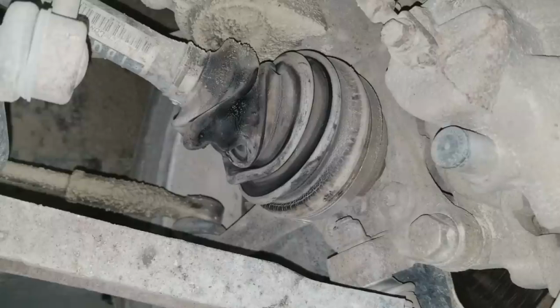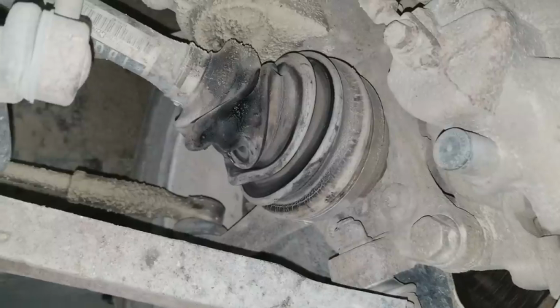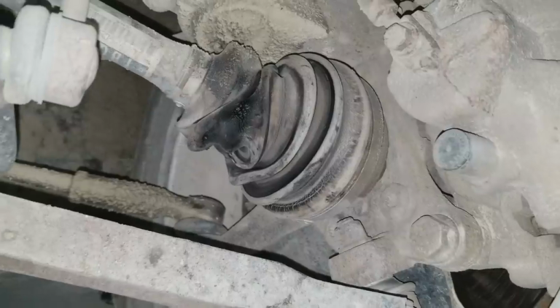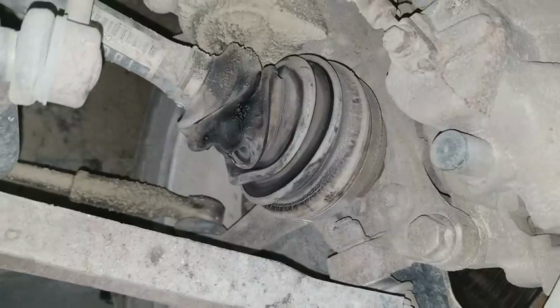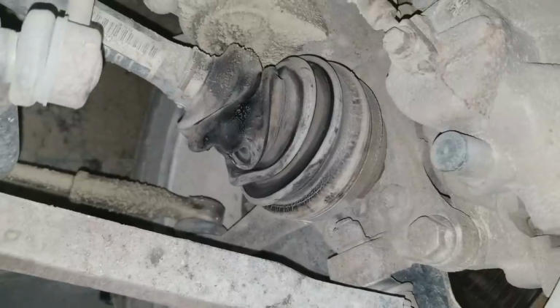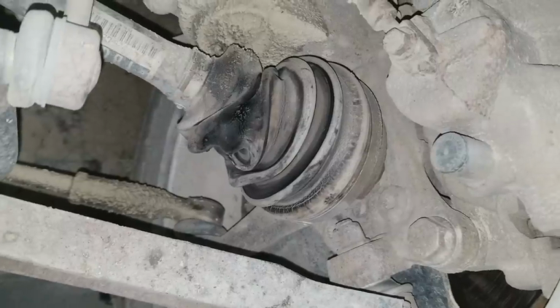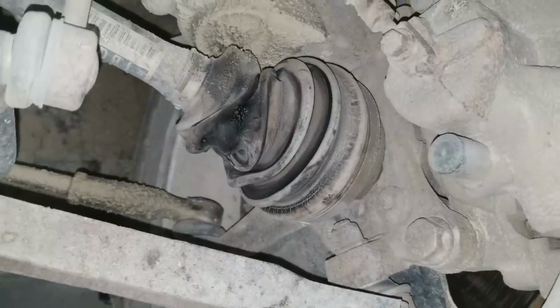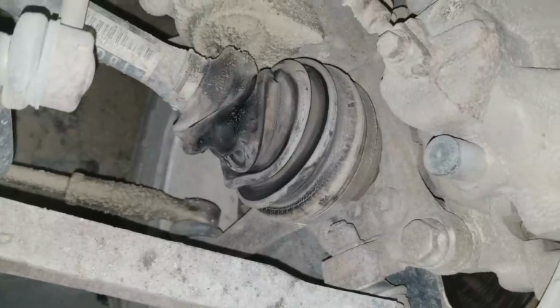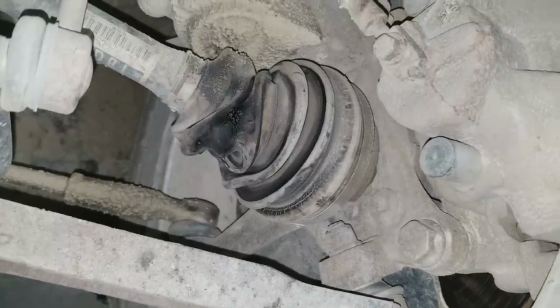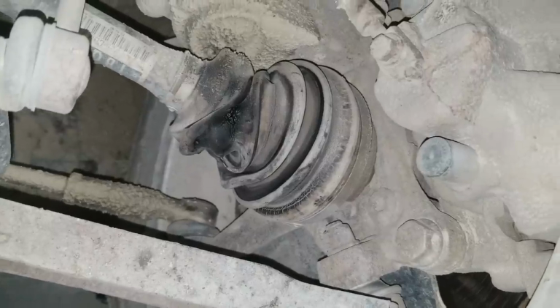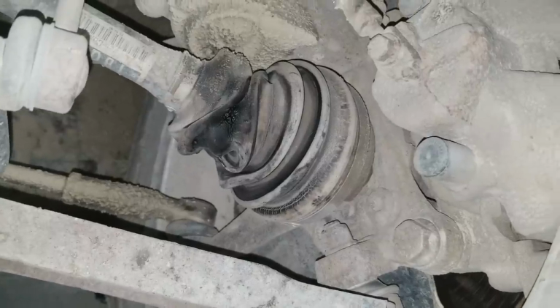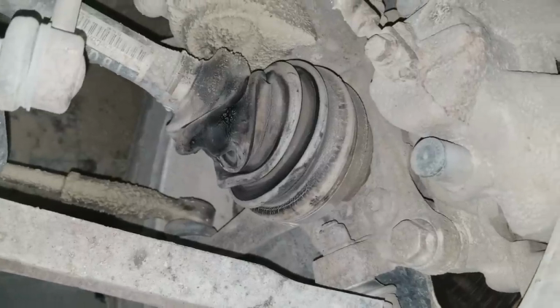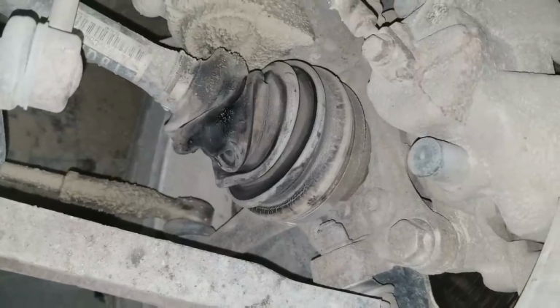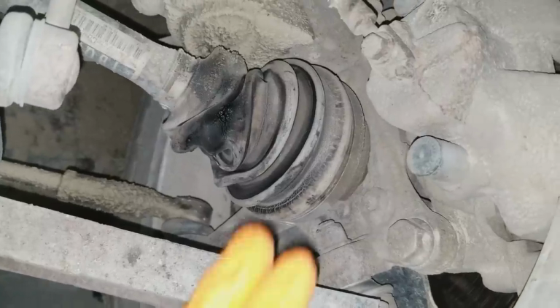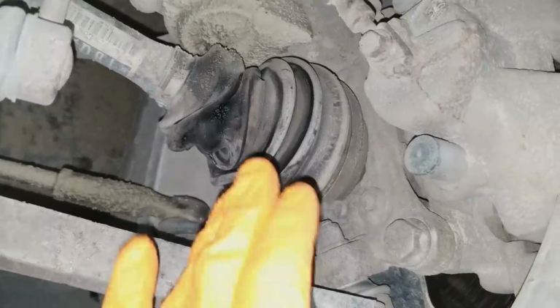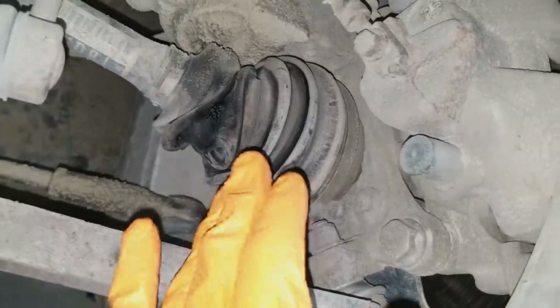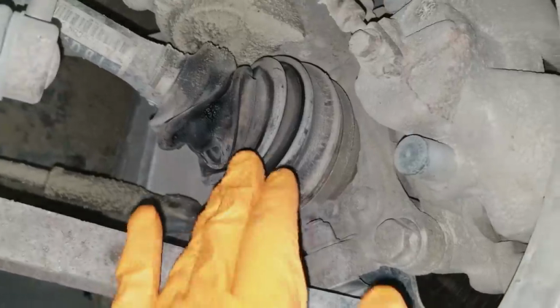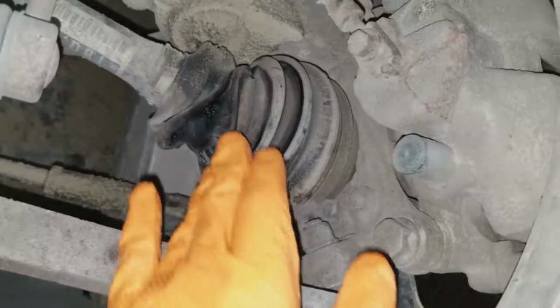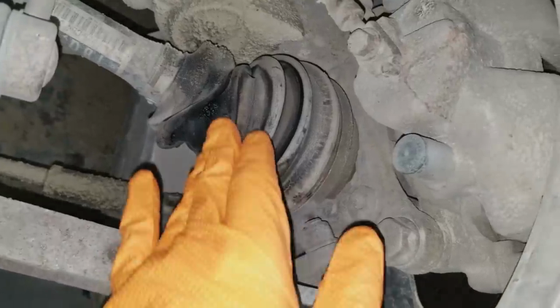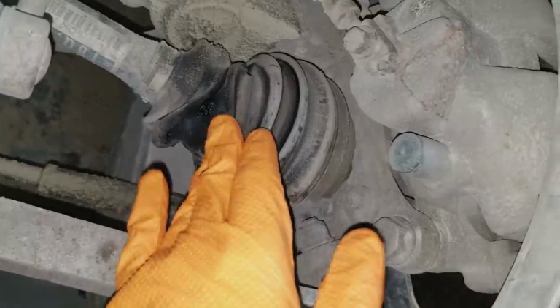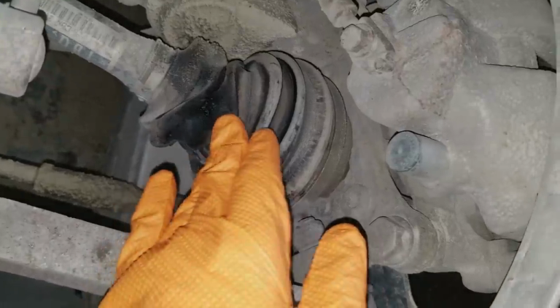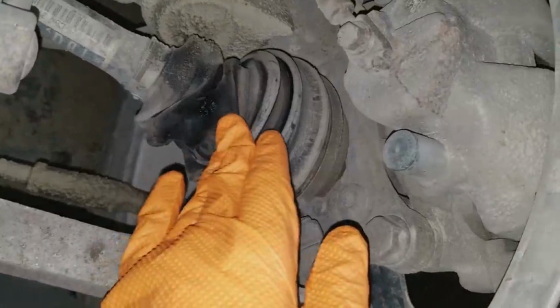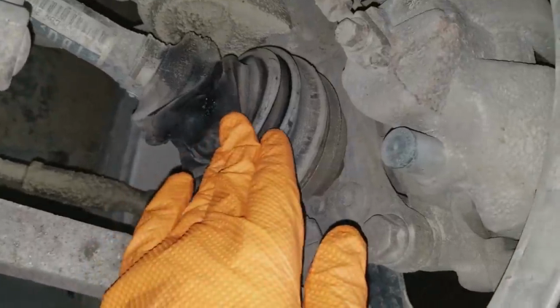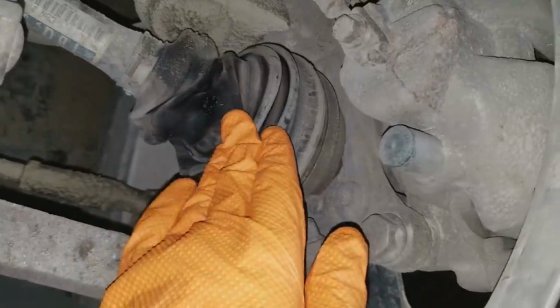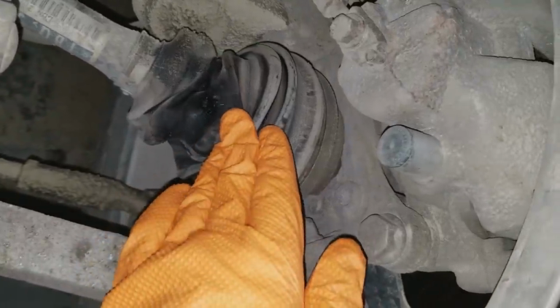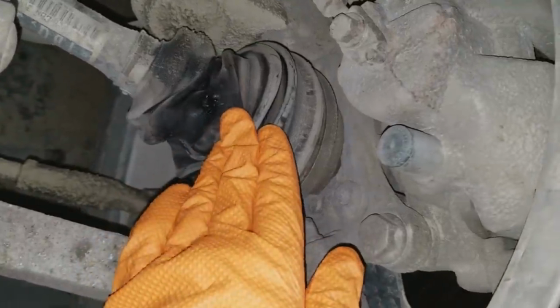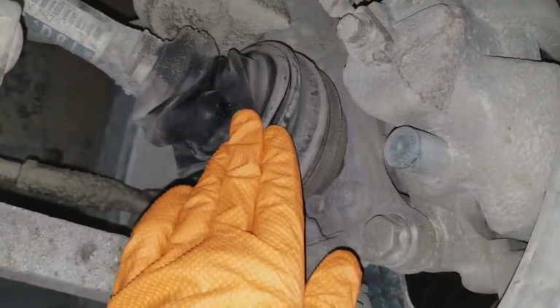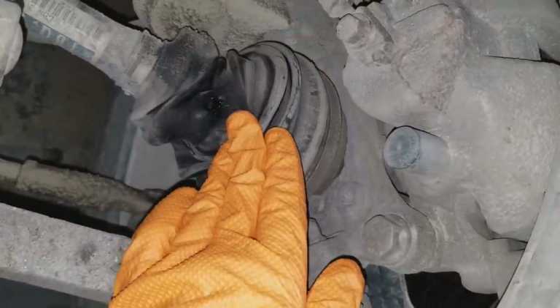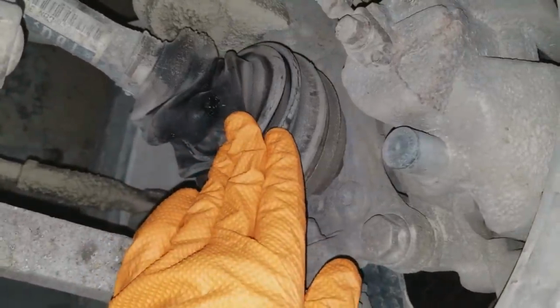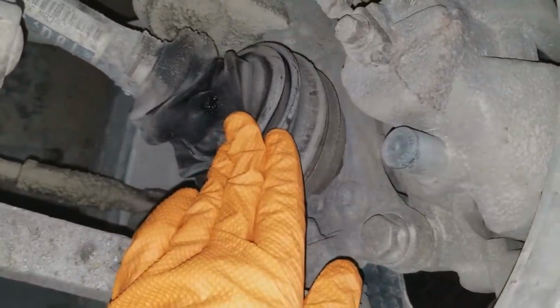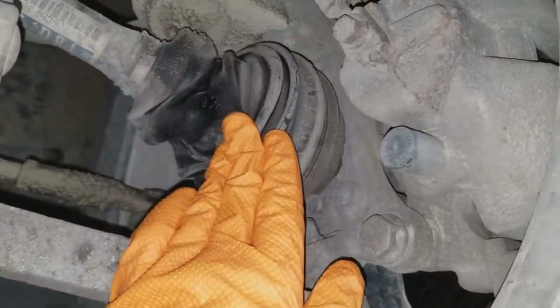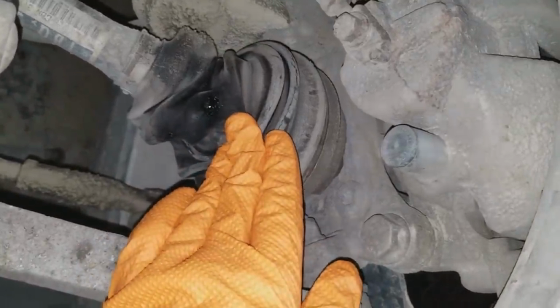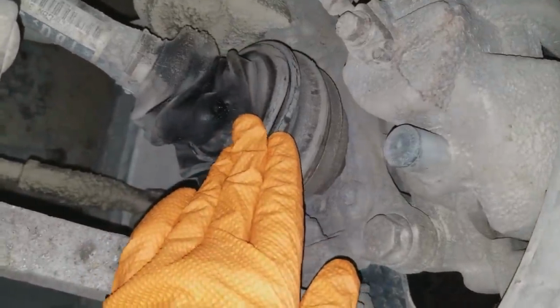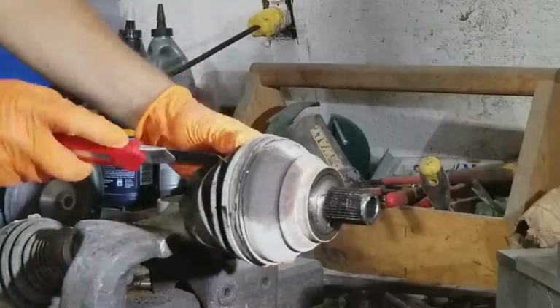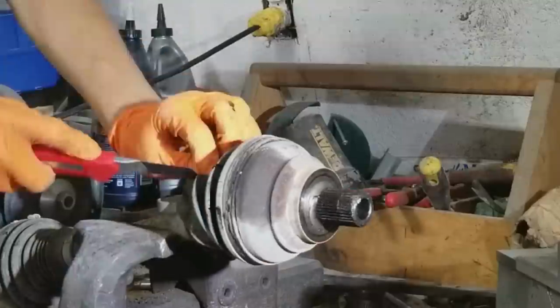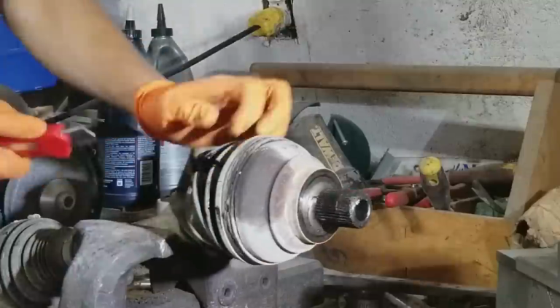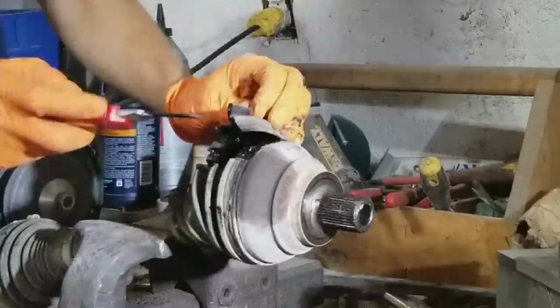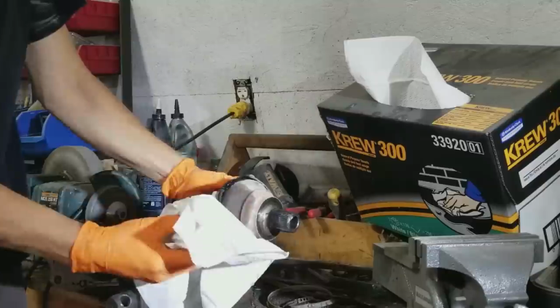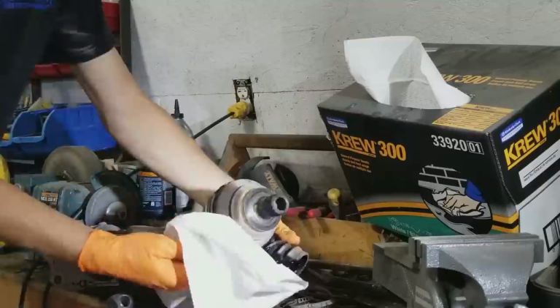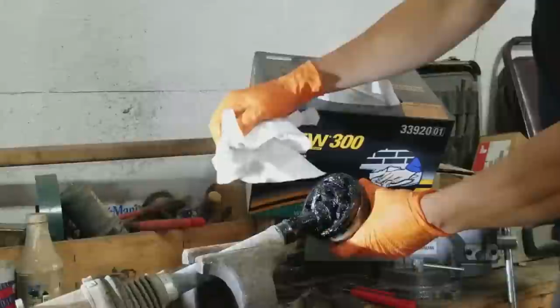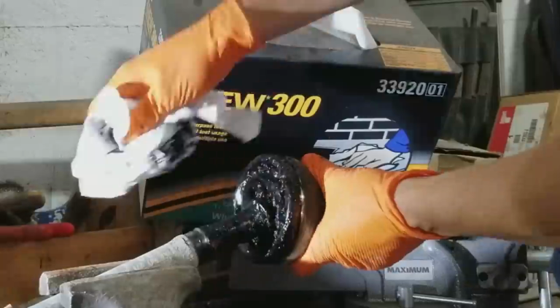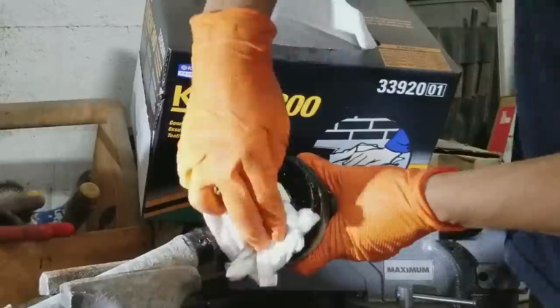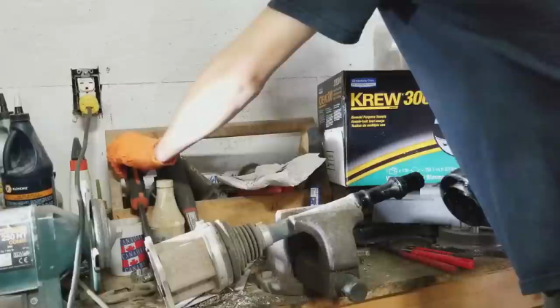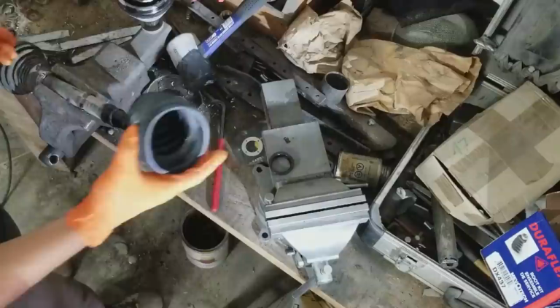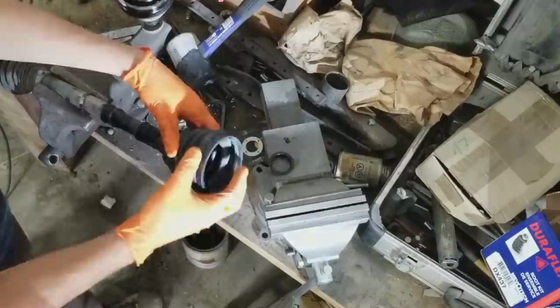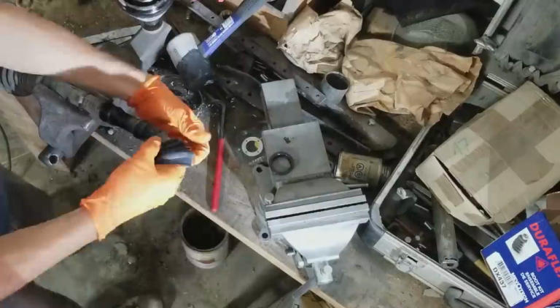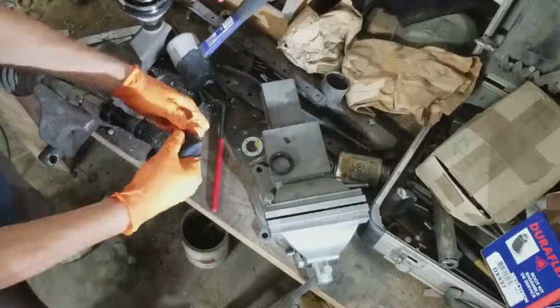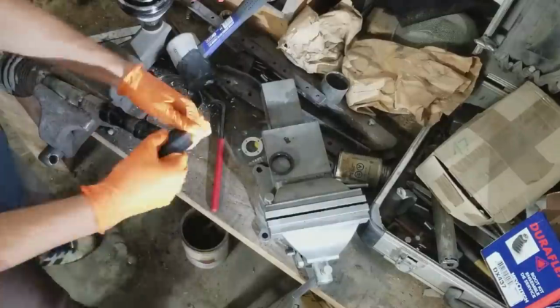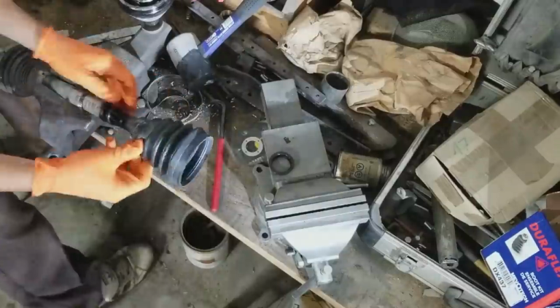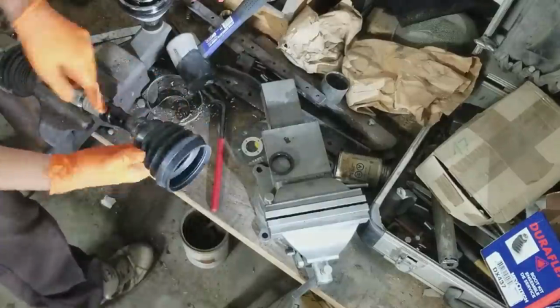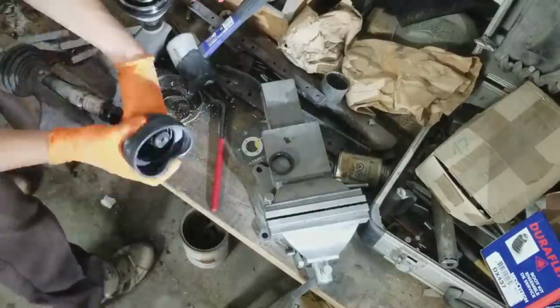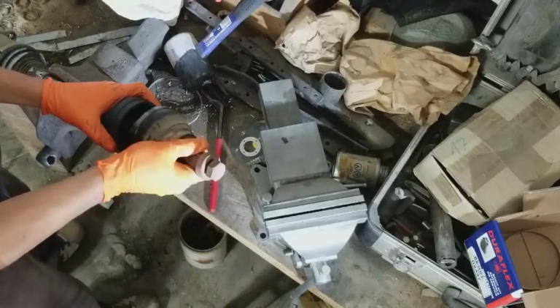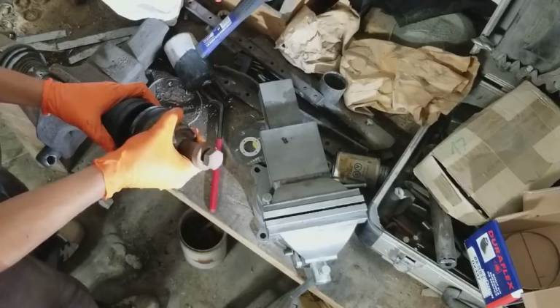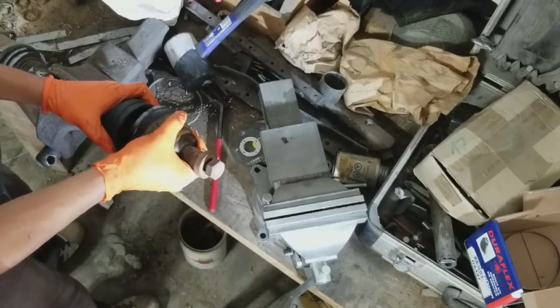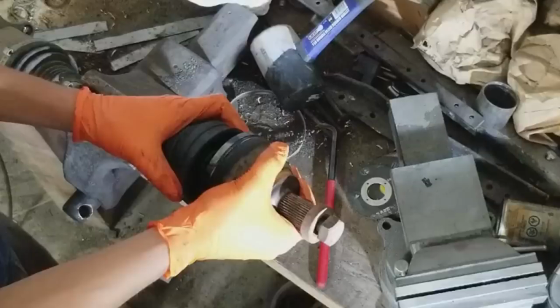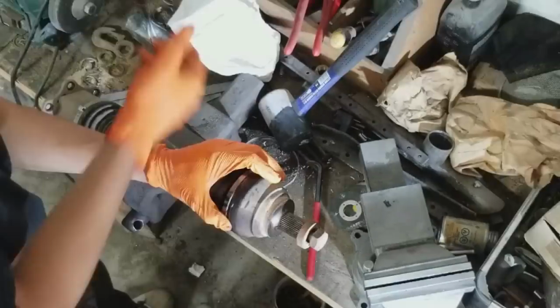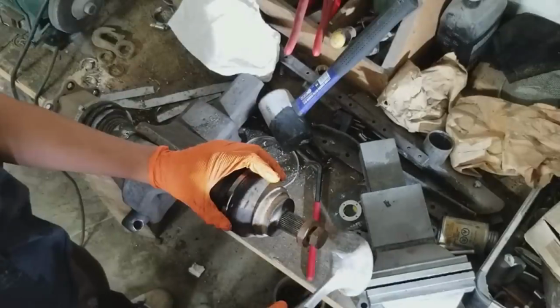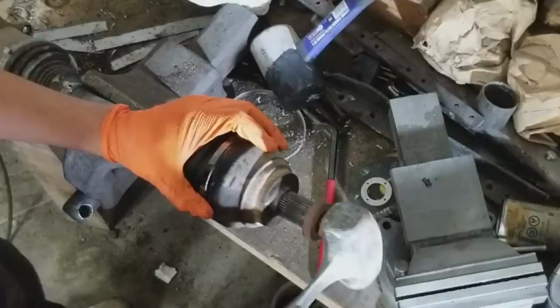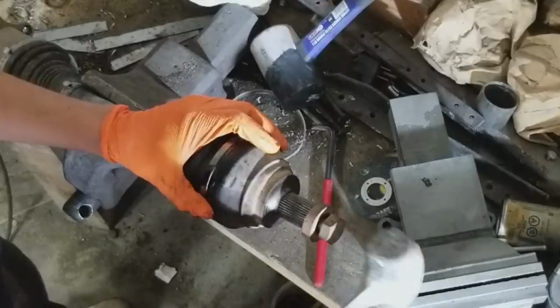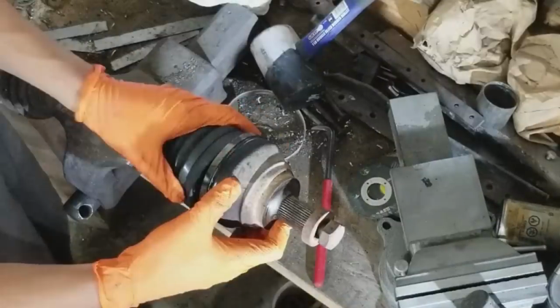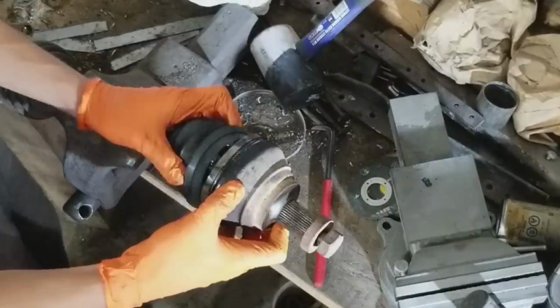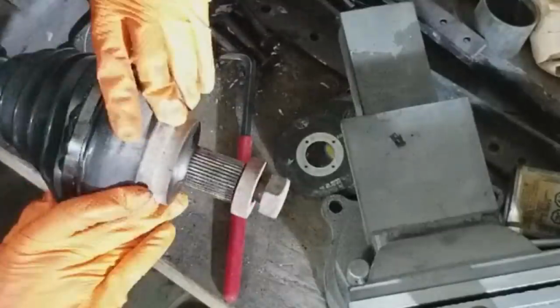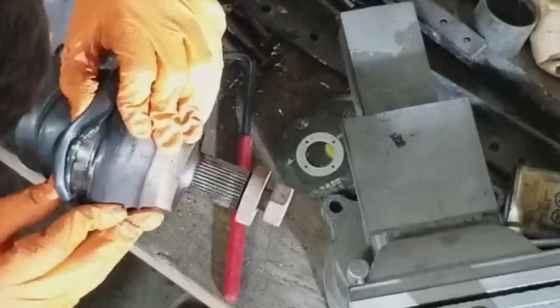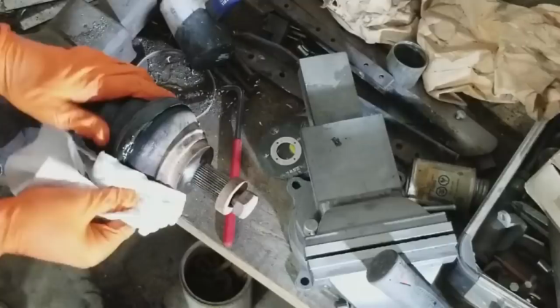Does your CV axle boot look loose and creased like this one? Then you might want to replace it. Keep watching to see how simple this fix actually is.